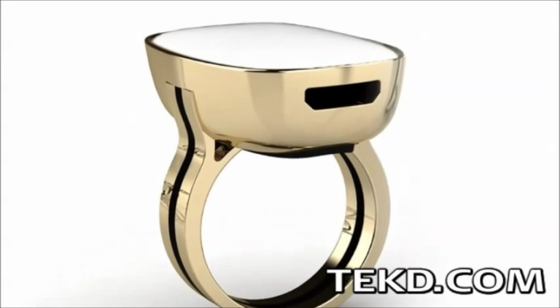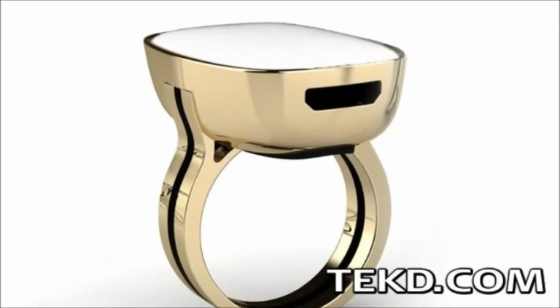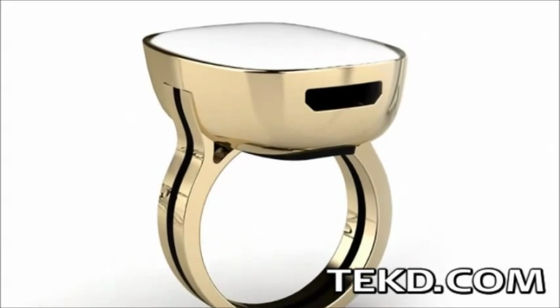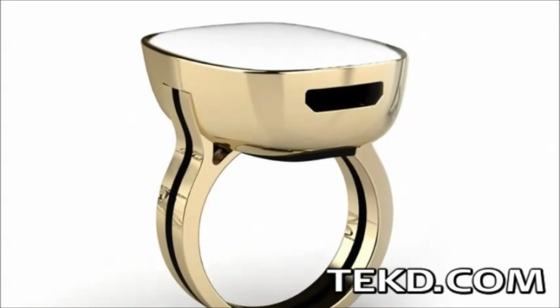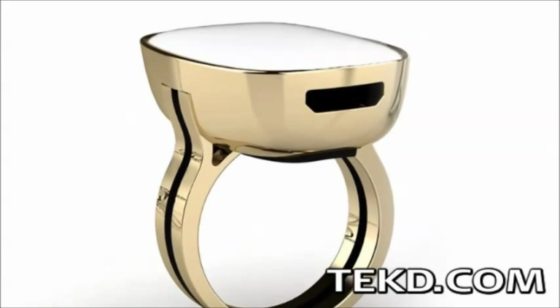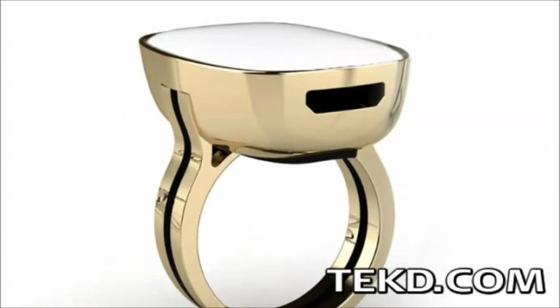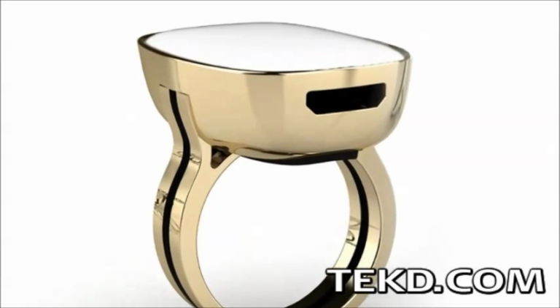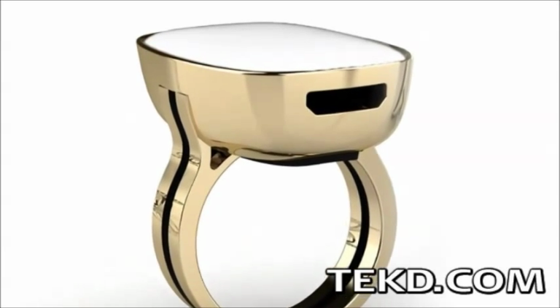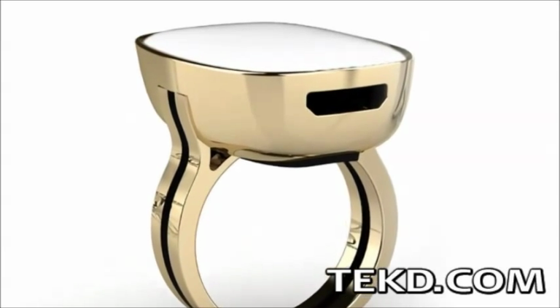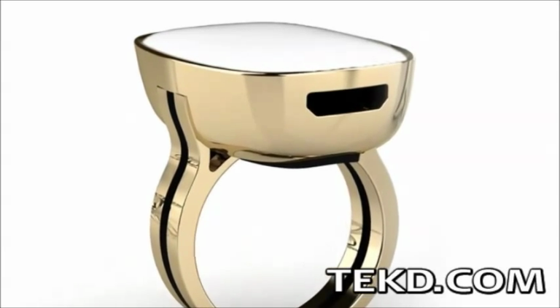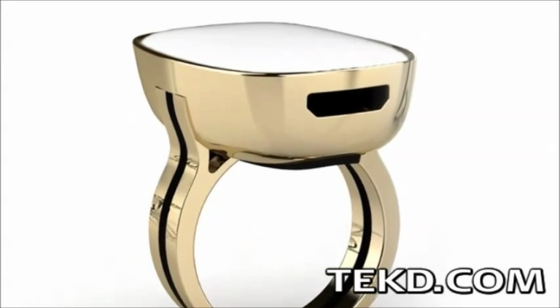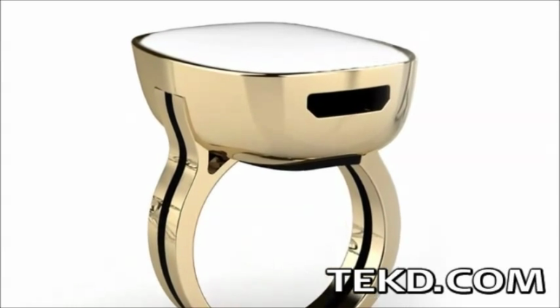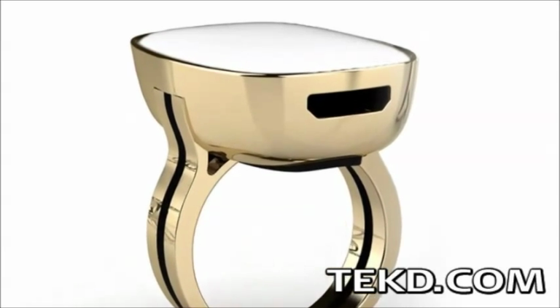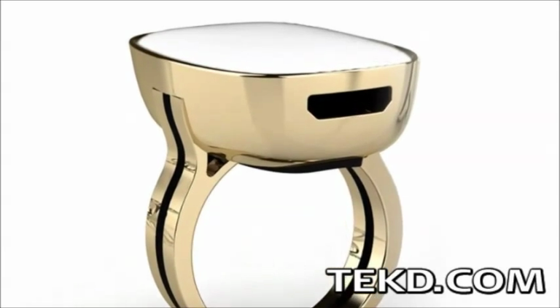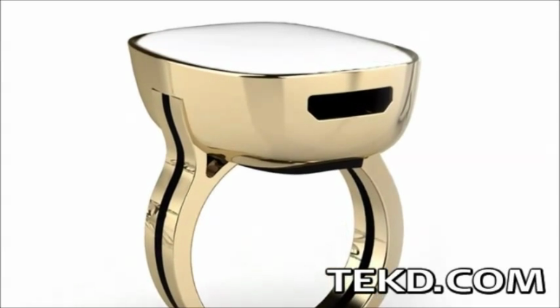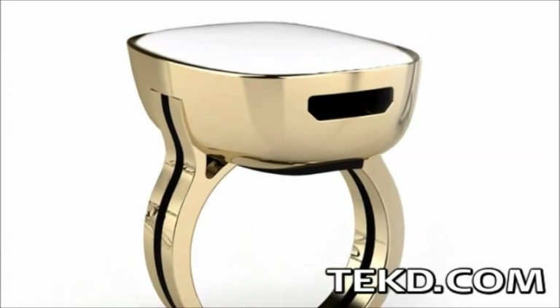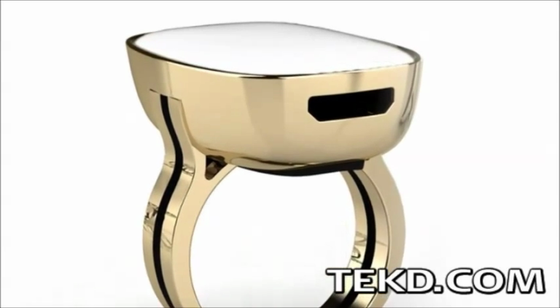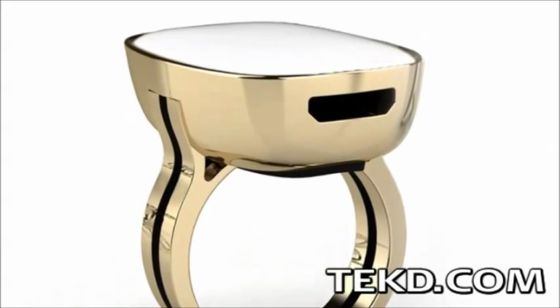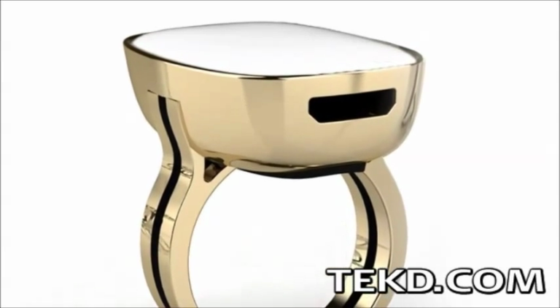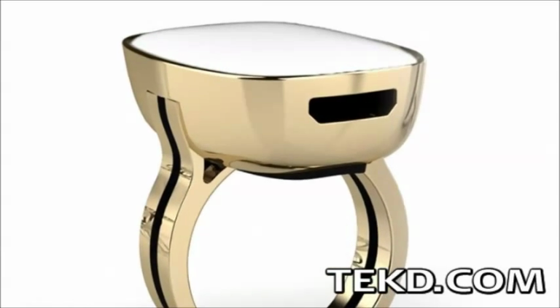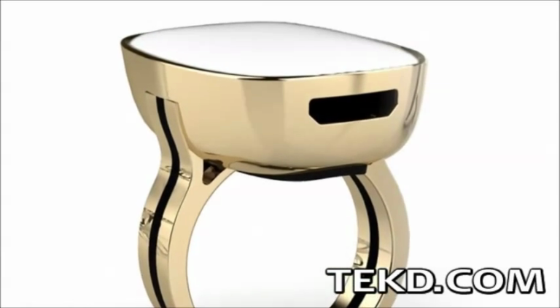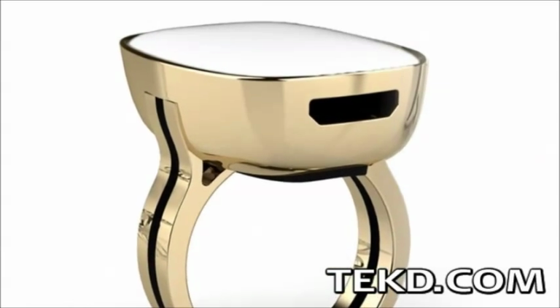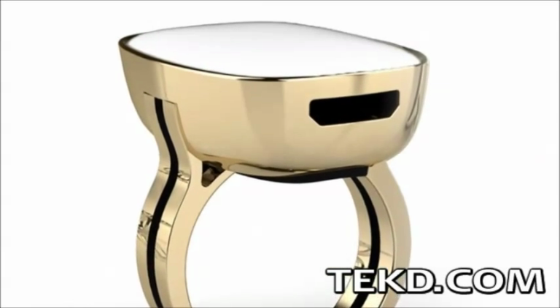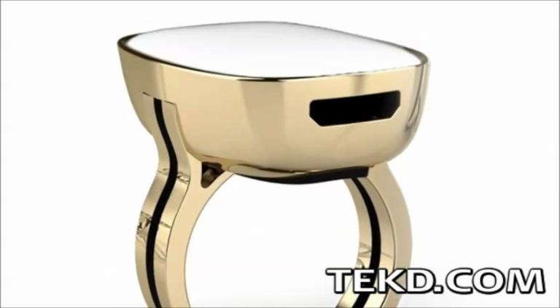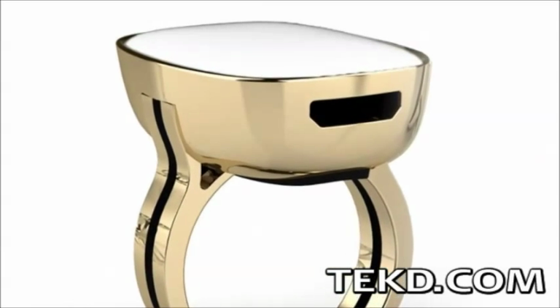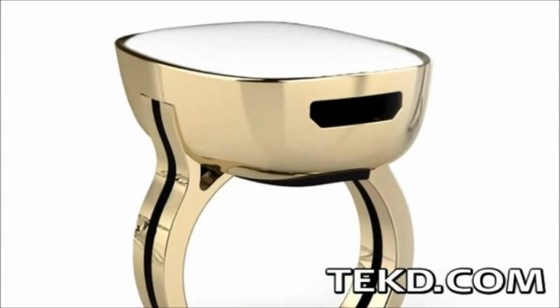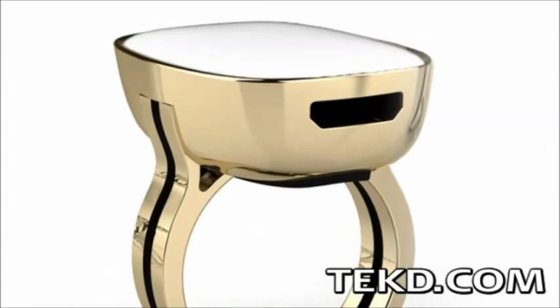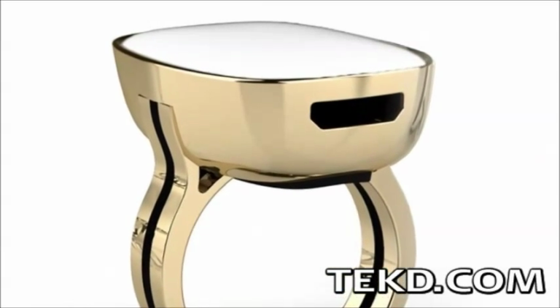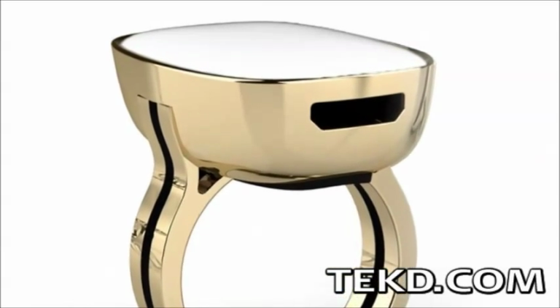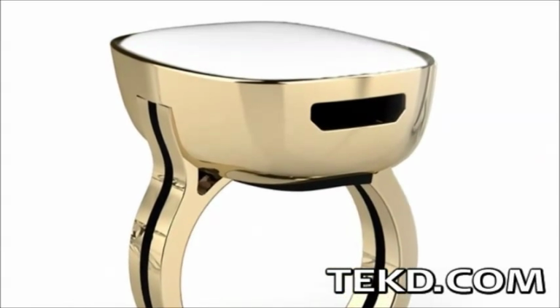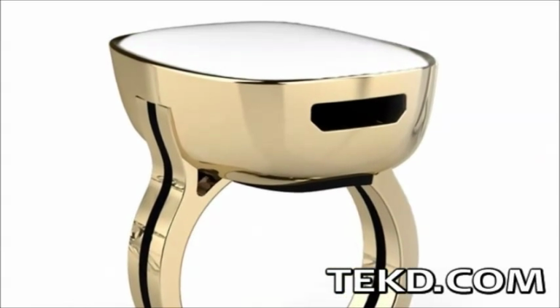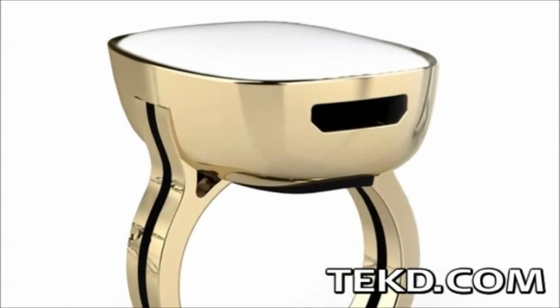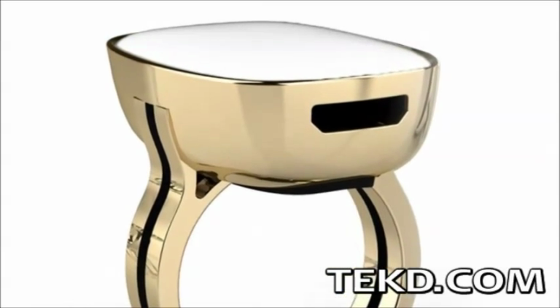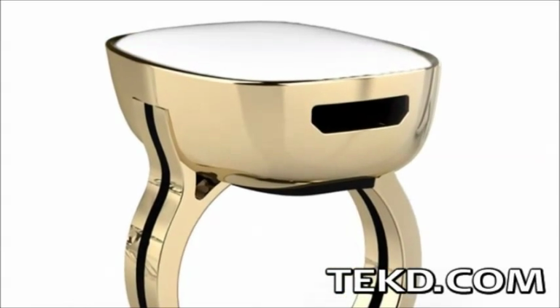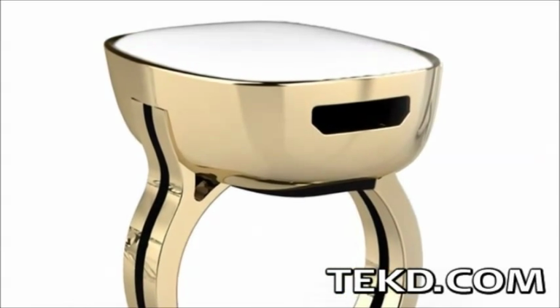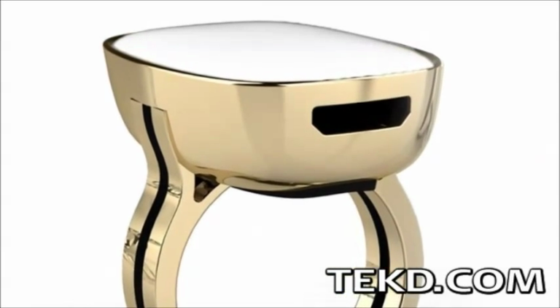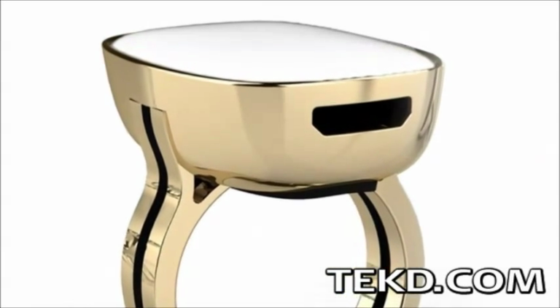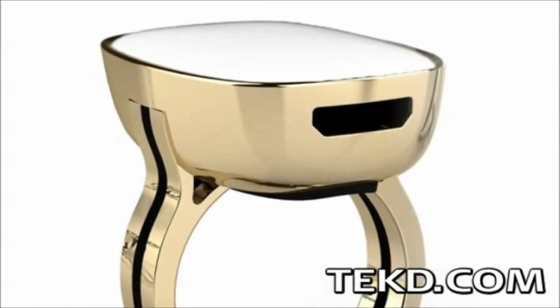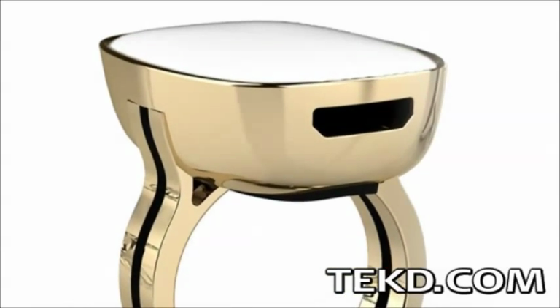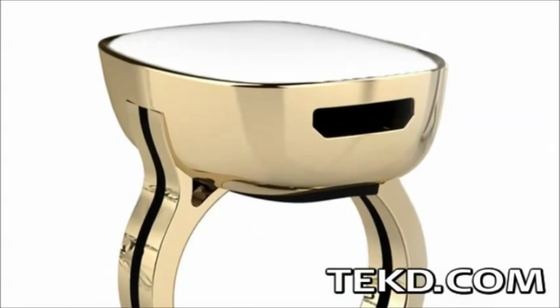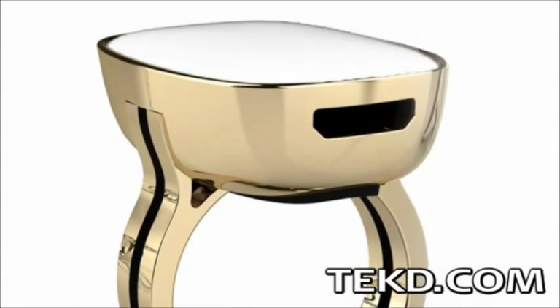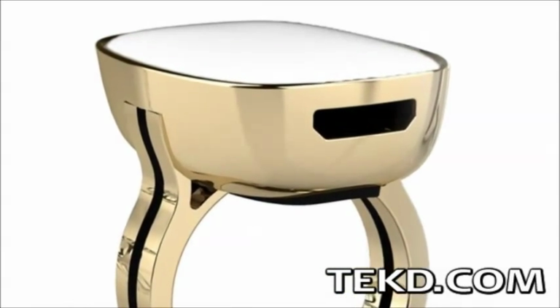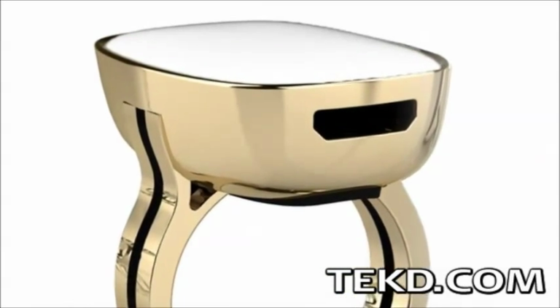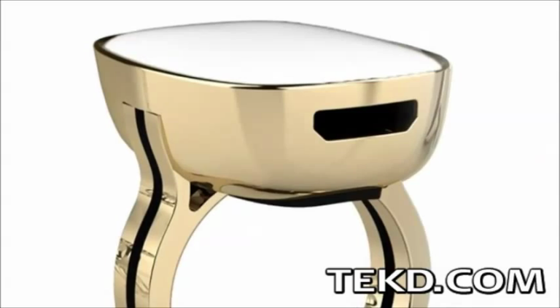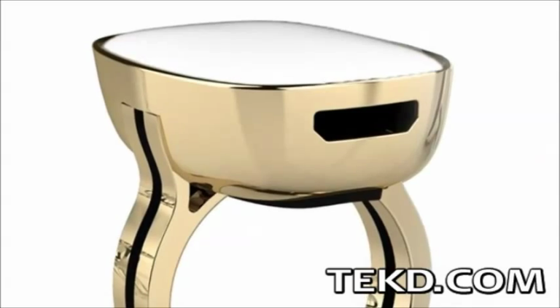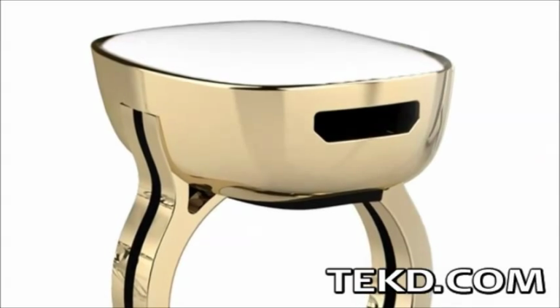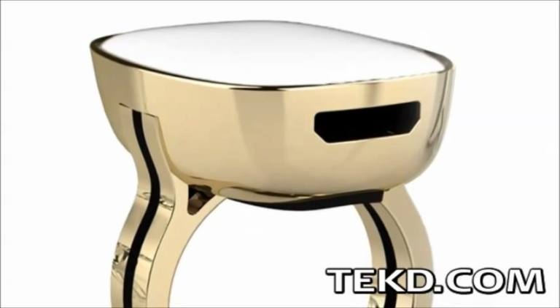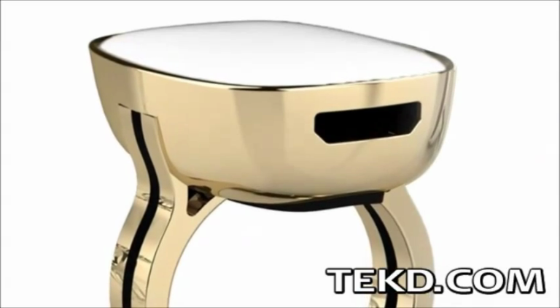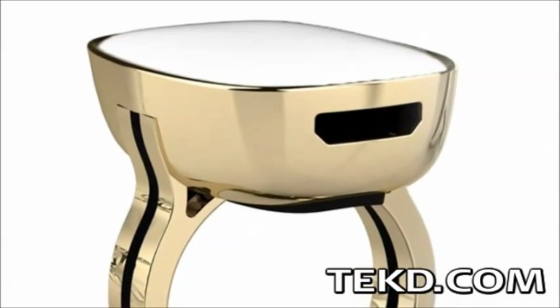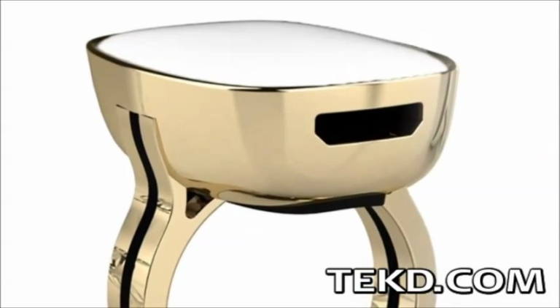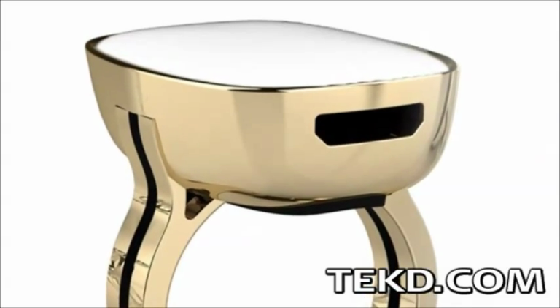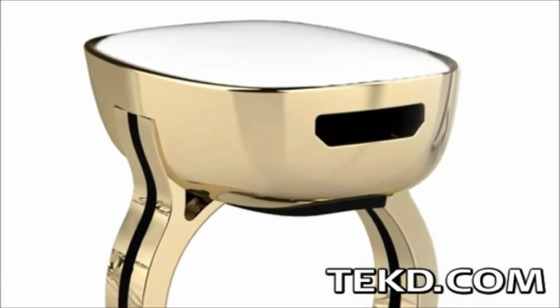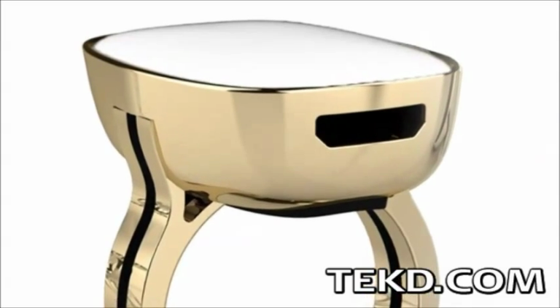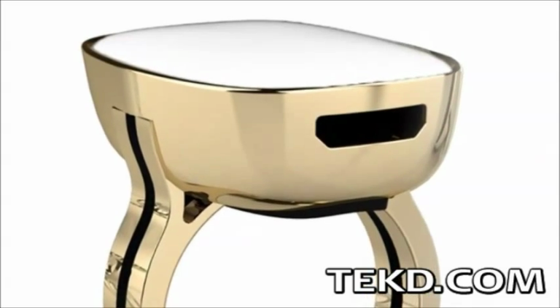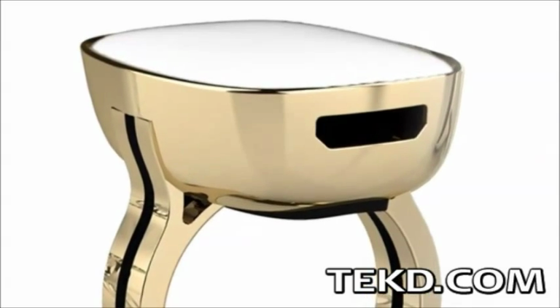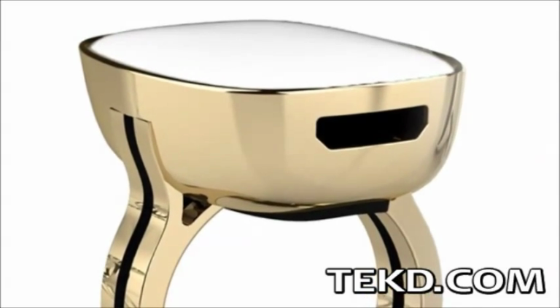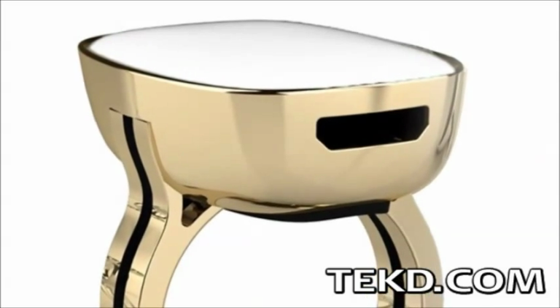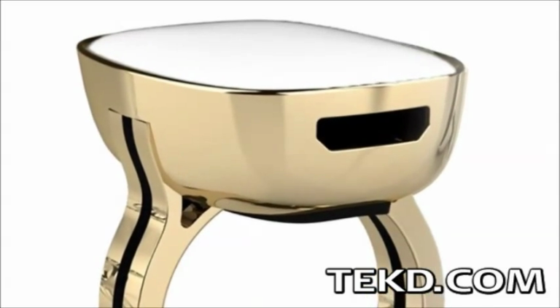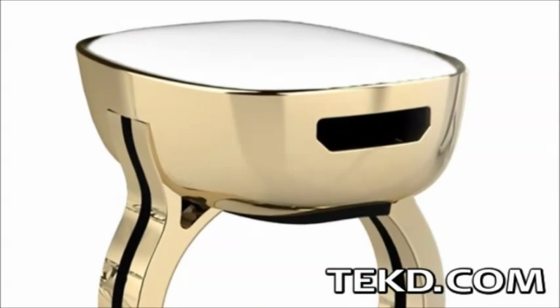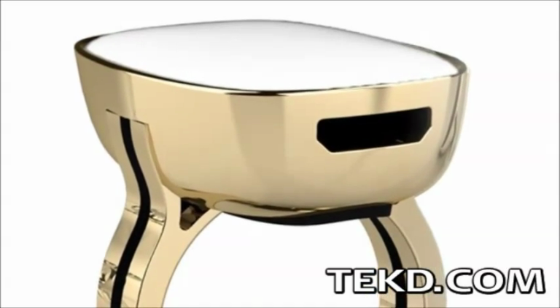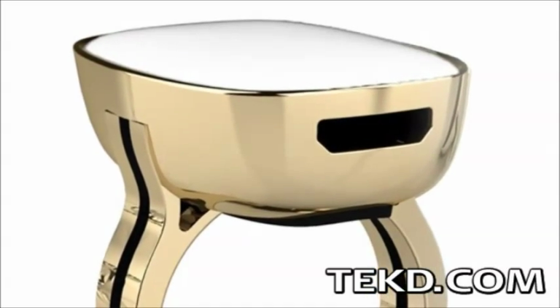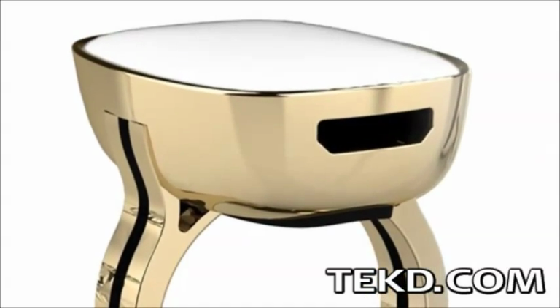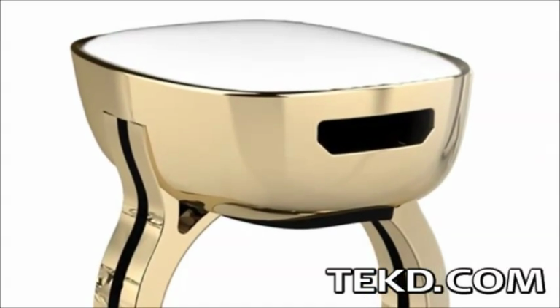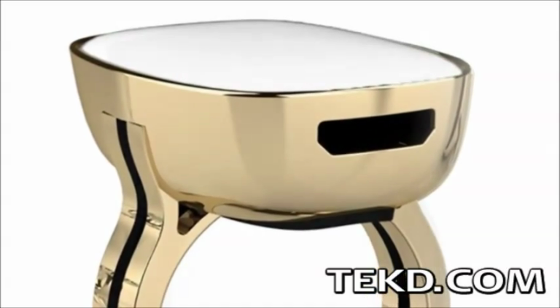The internal battery on the mood metric ring will operate for about 50 hours between charges under normal use and can be quickly recharged in about an hour through micro USB.